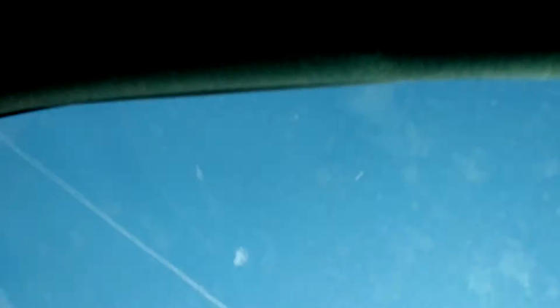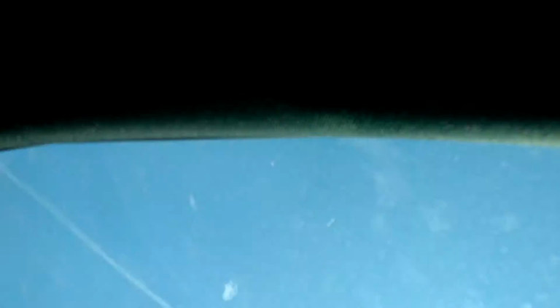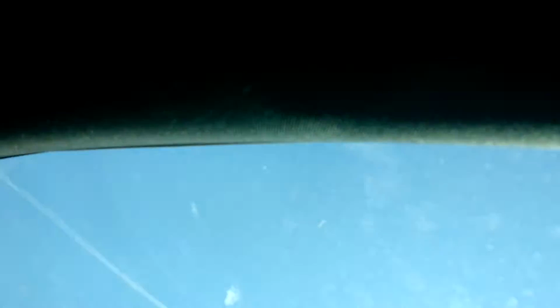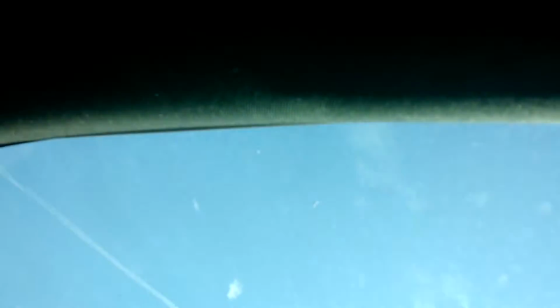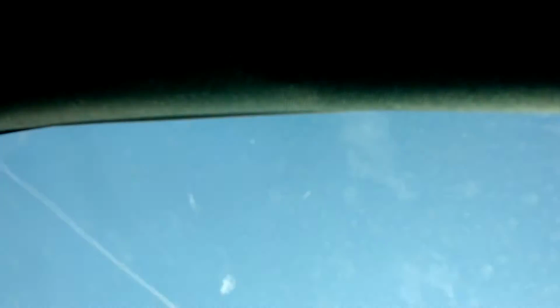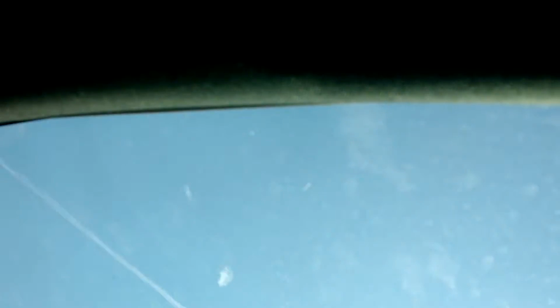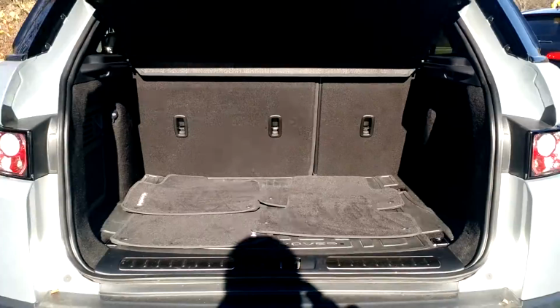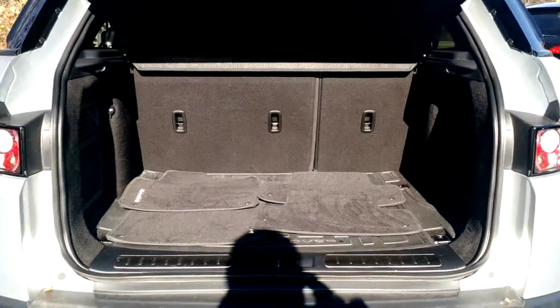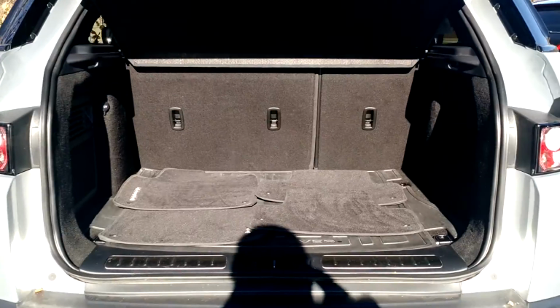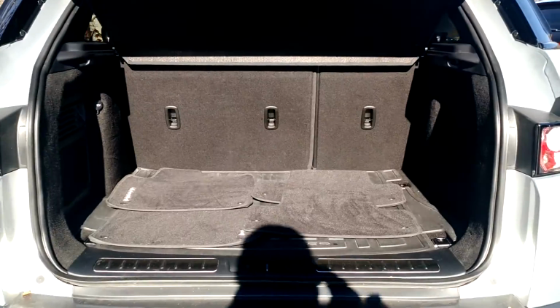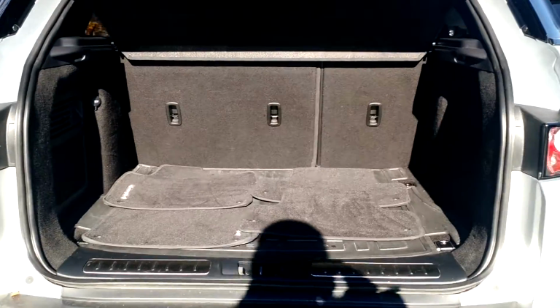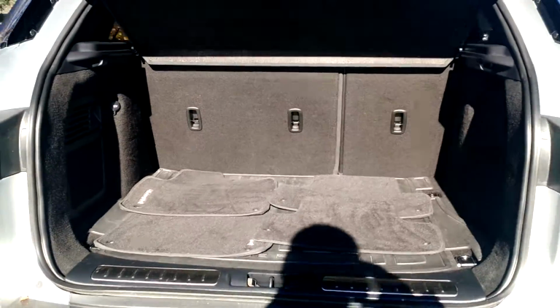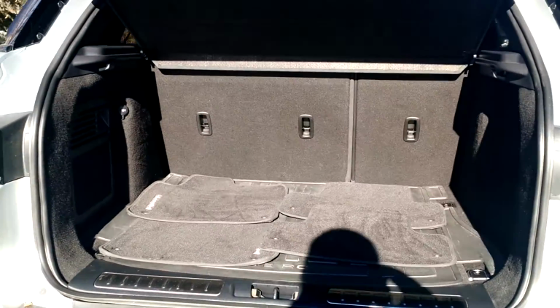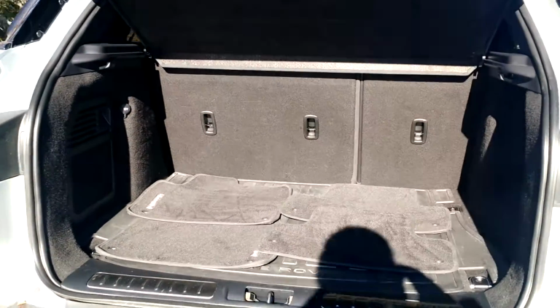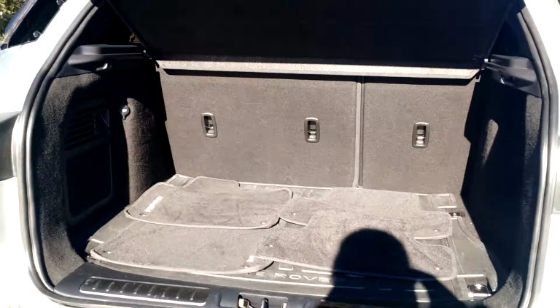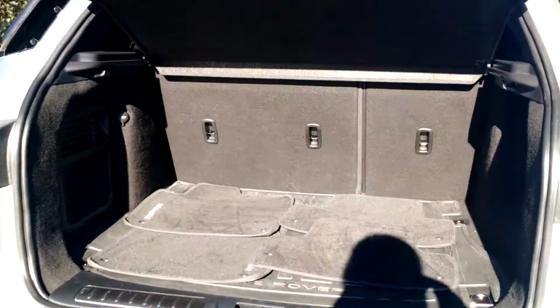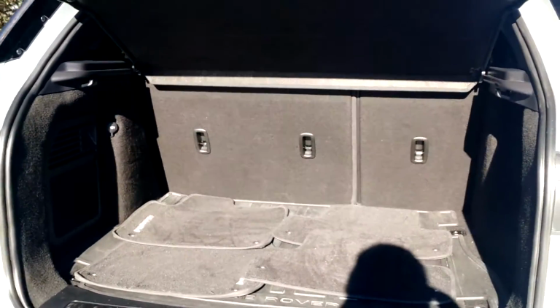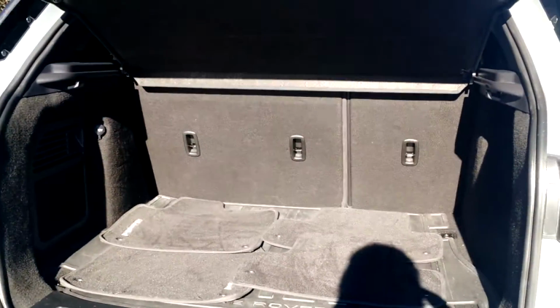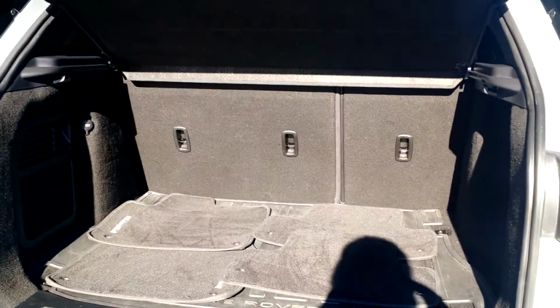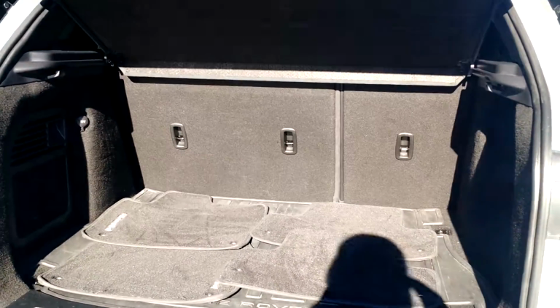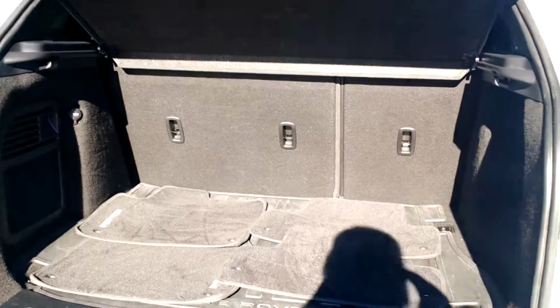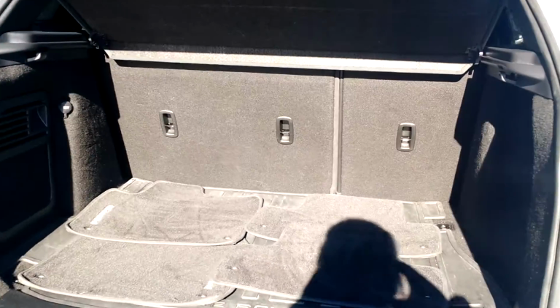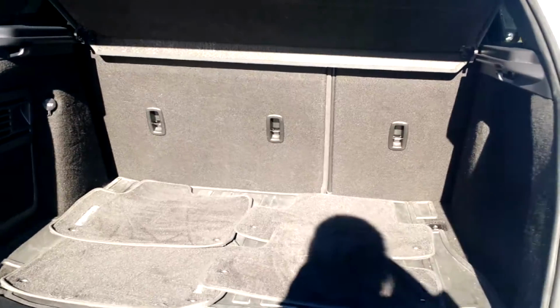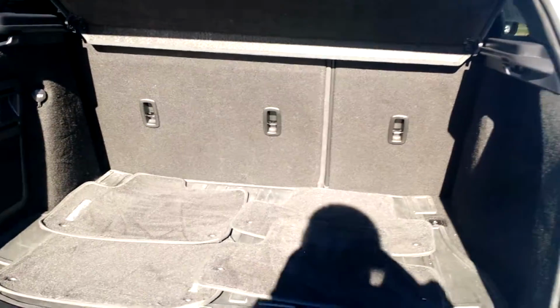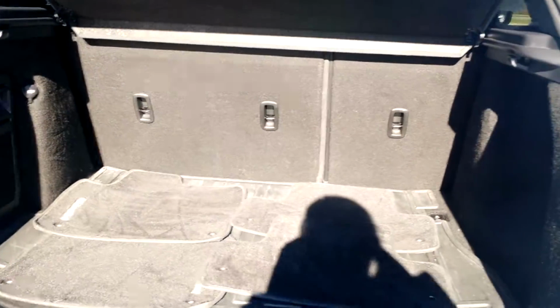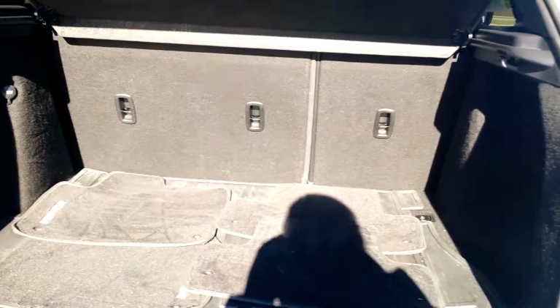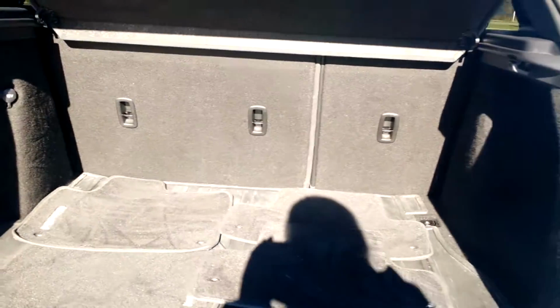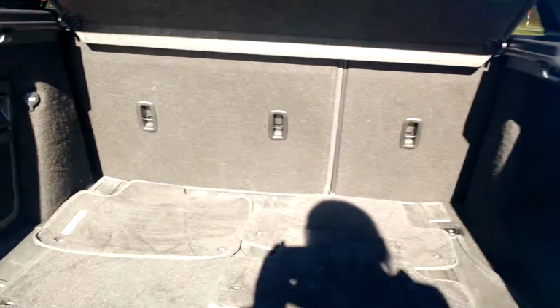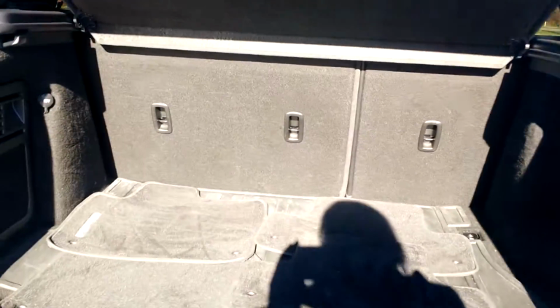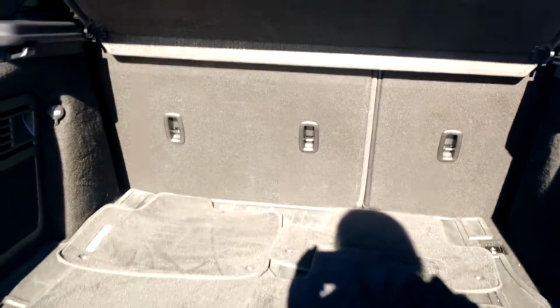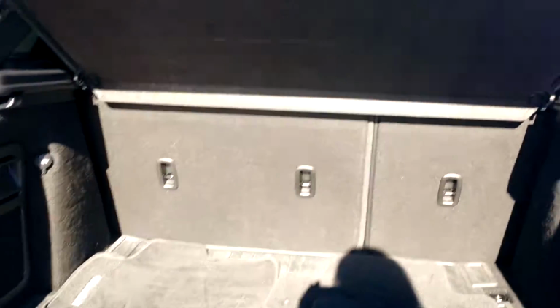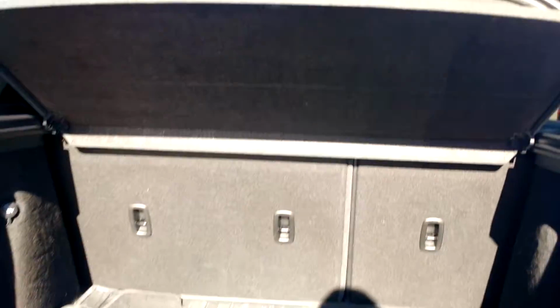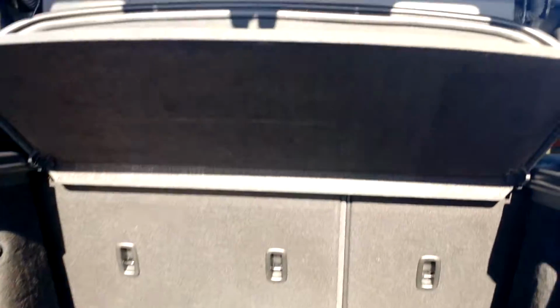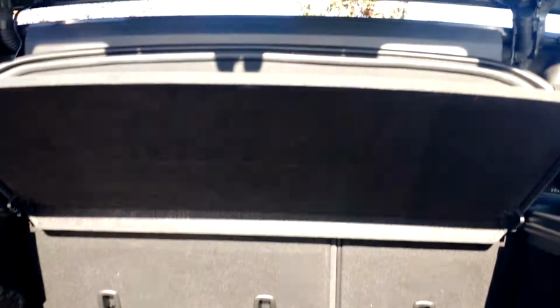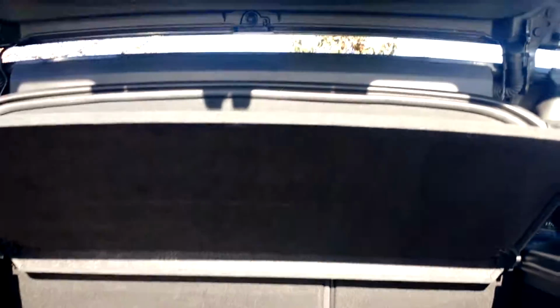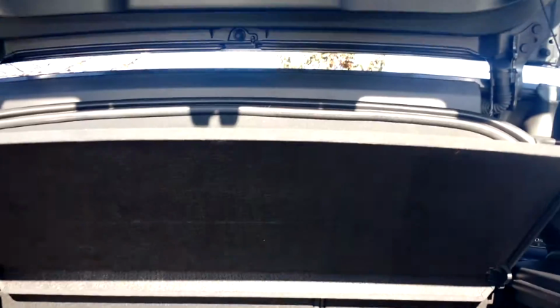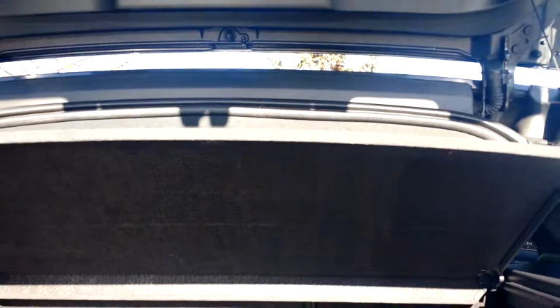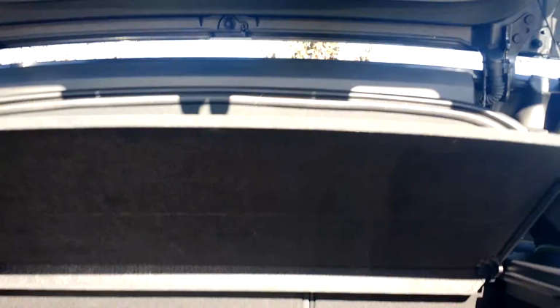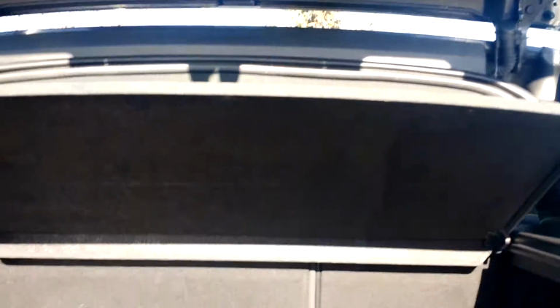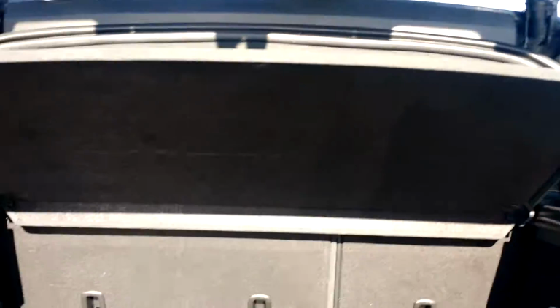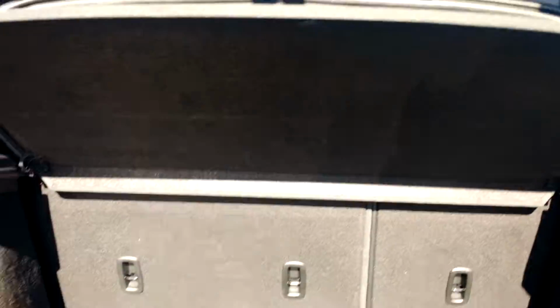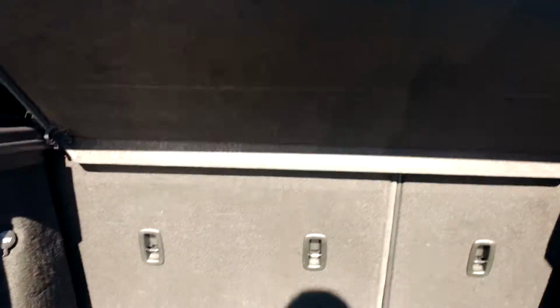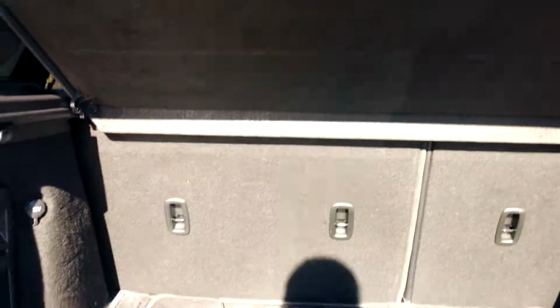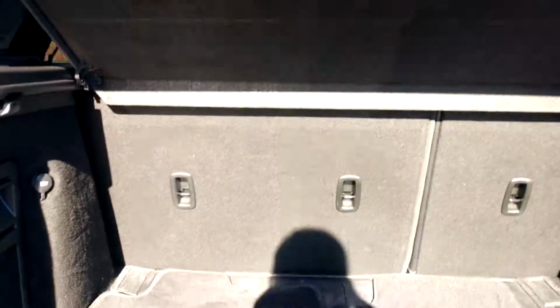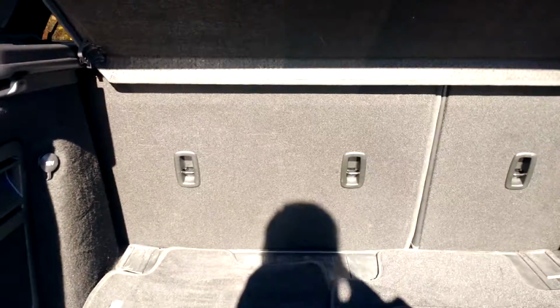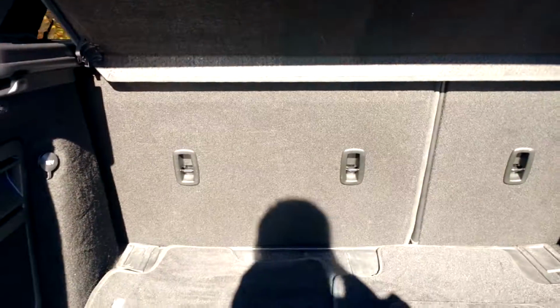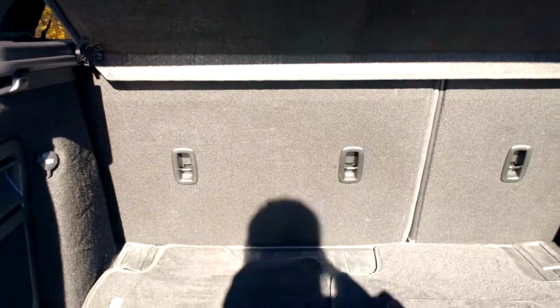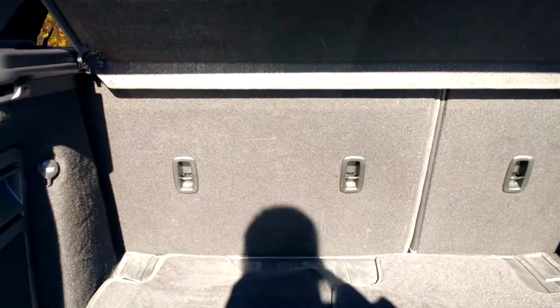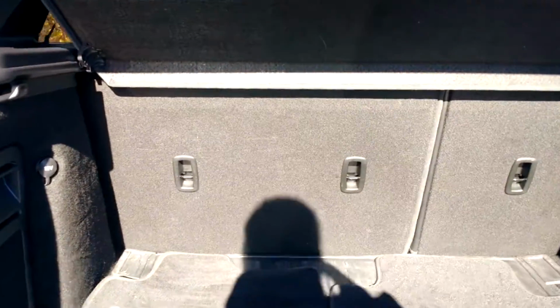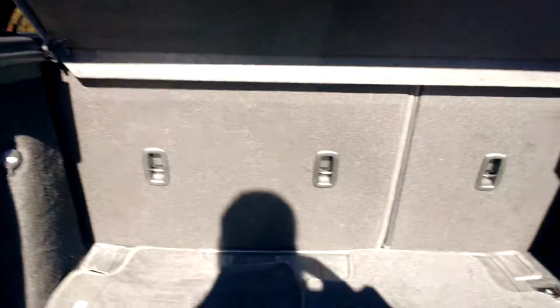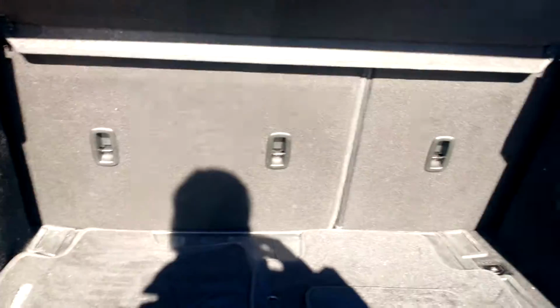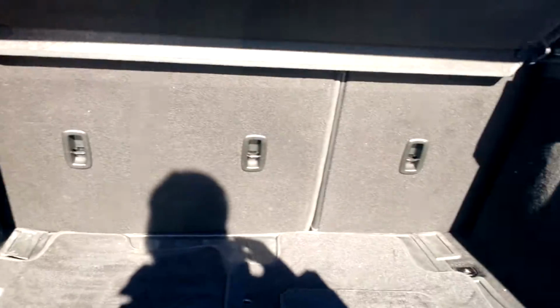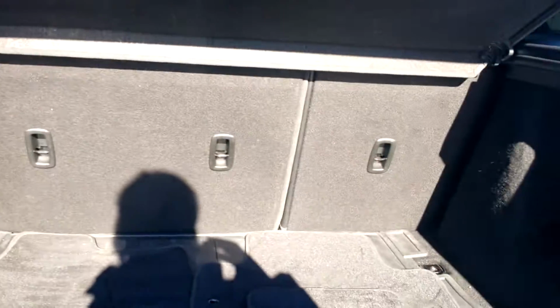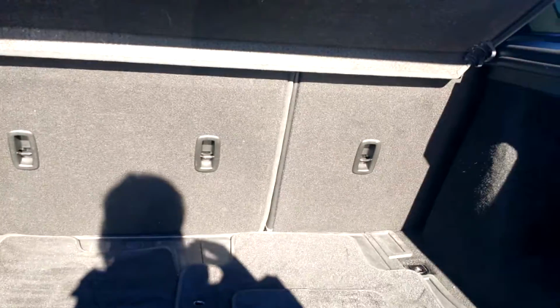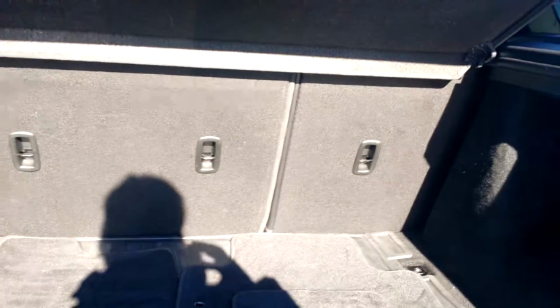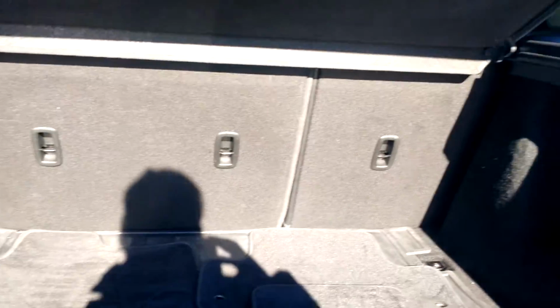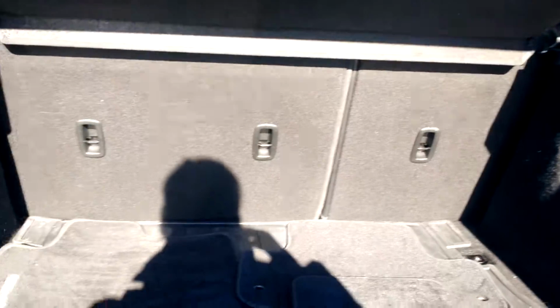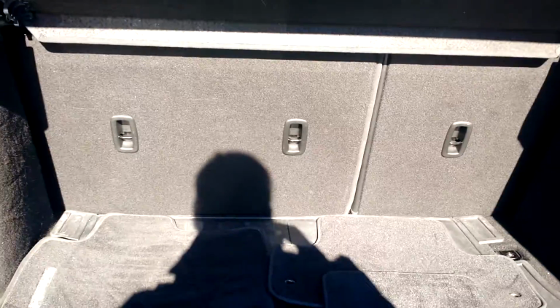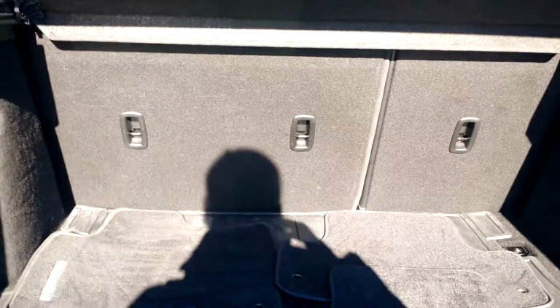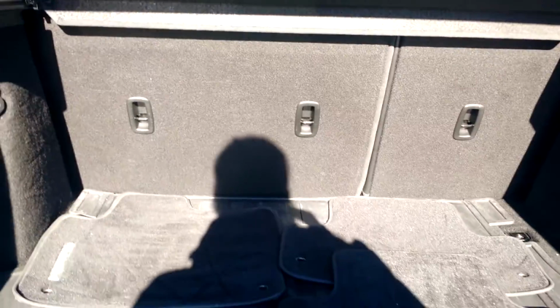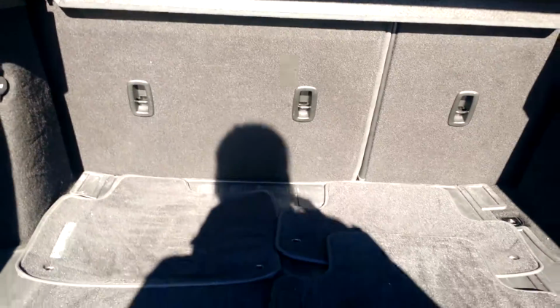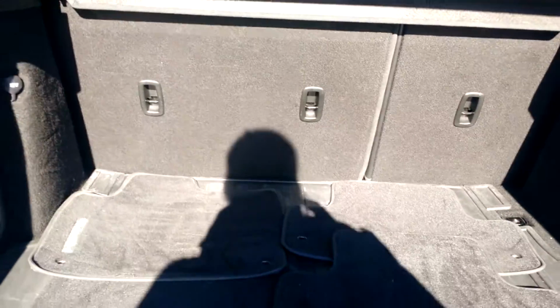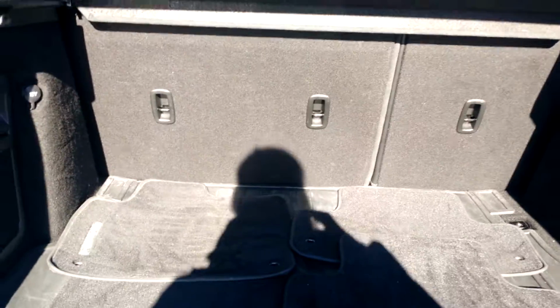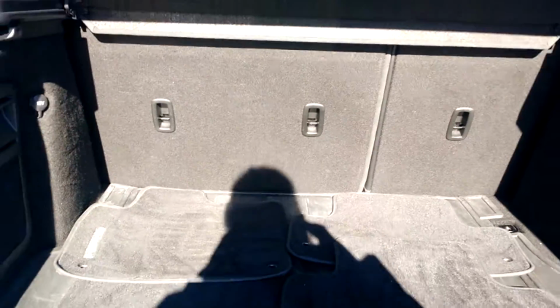I also wanted to show you the large cargo space in the back. It also does have shelving and the seats split down, so you can create extra room.